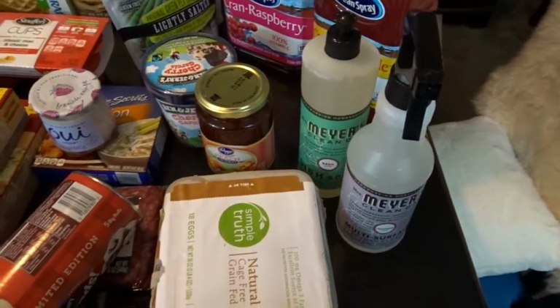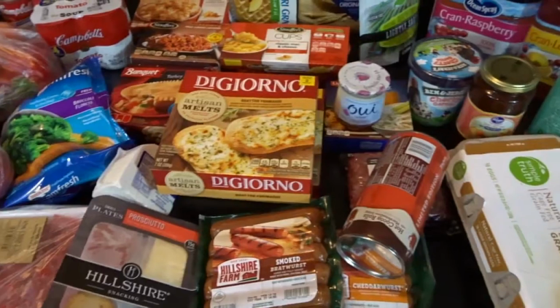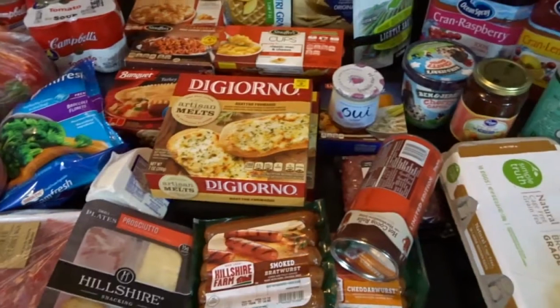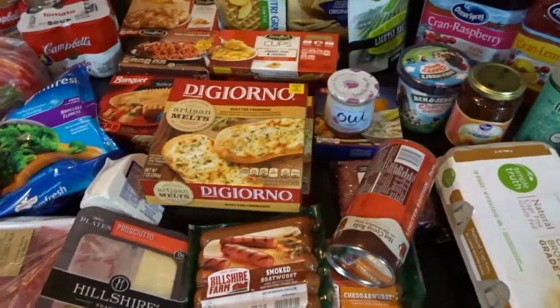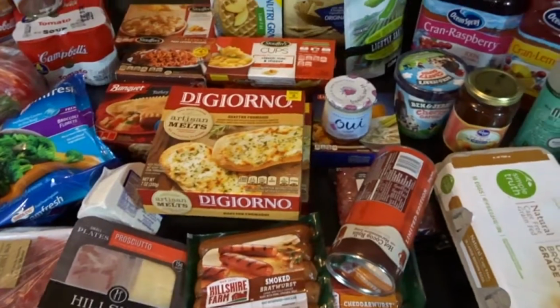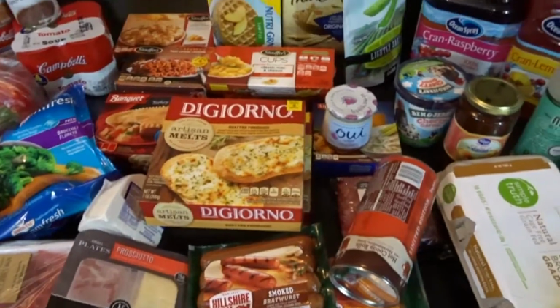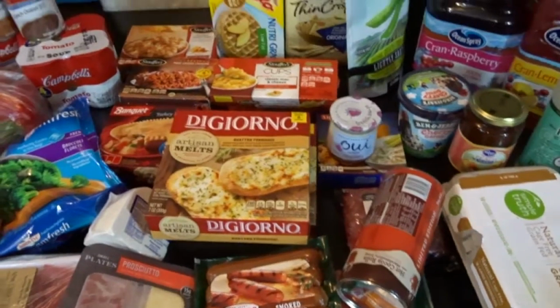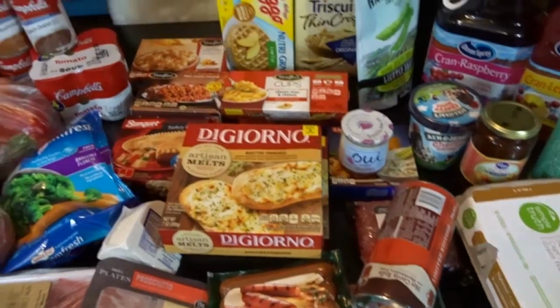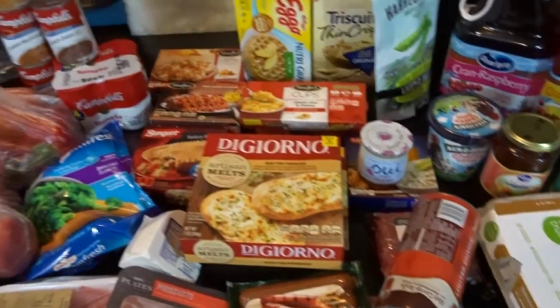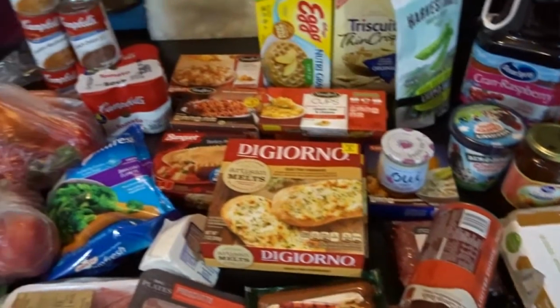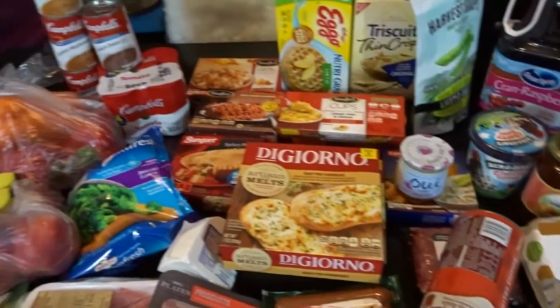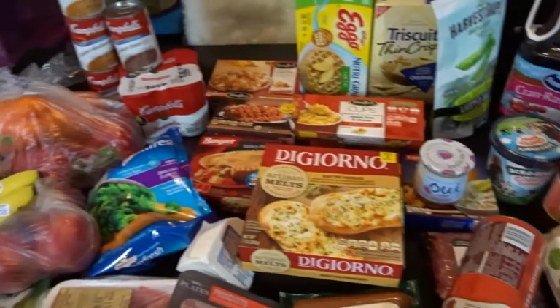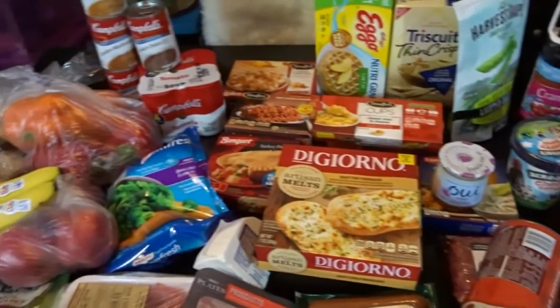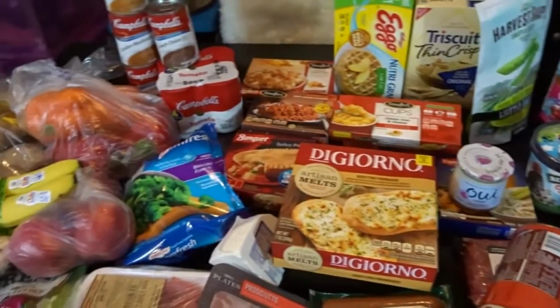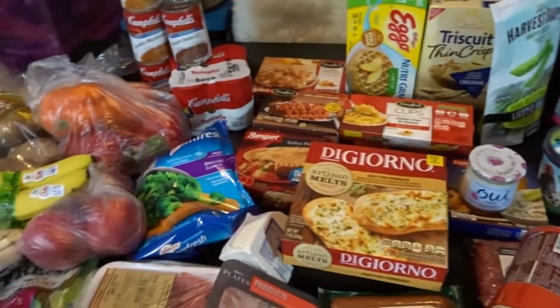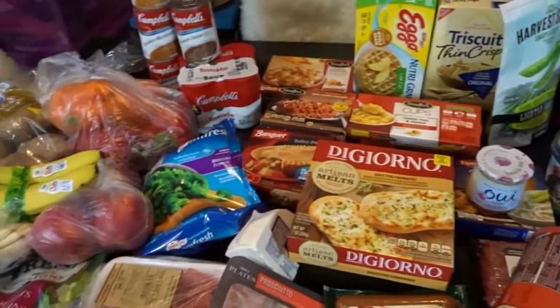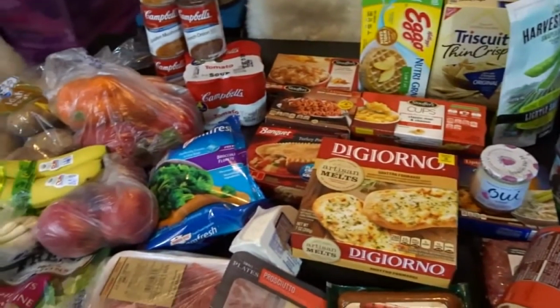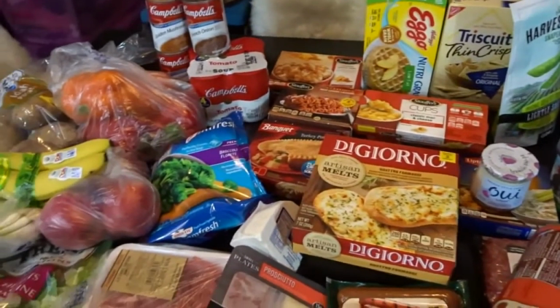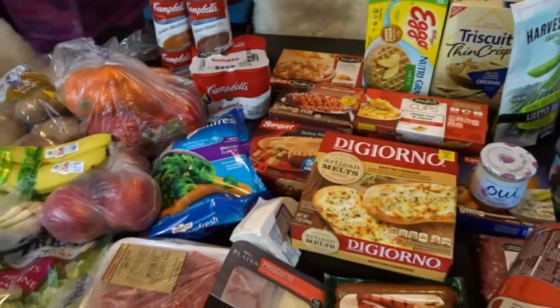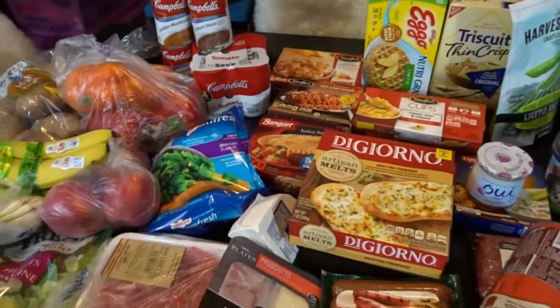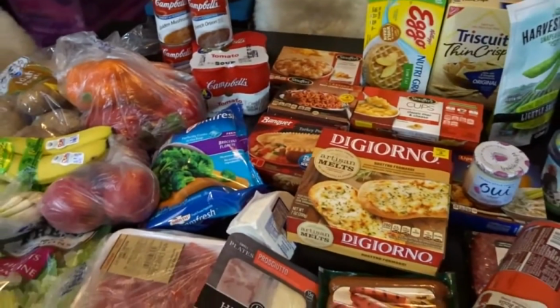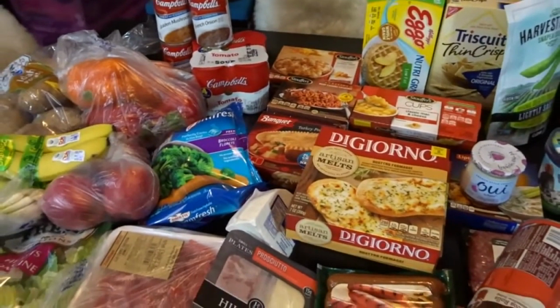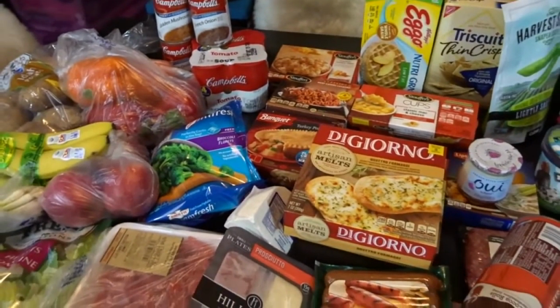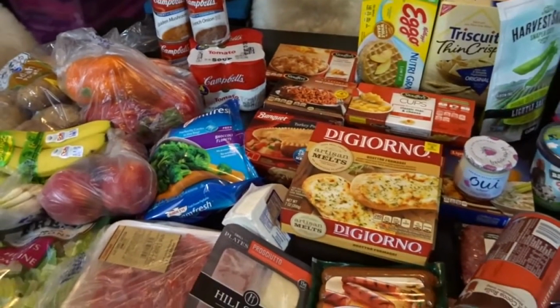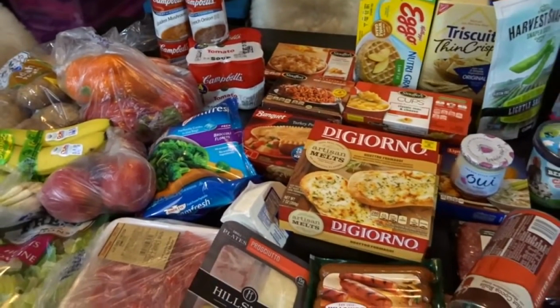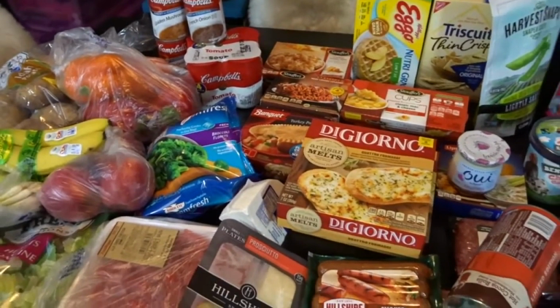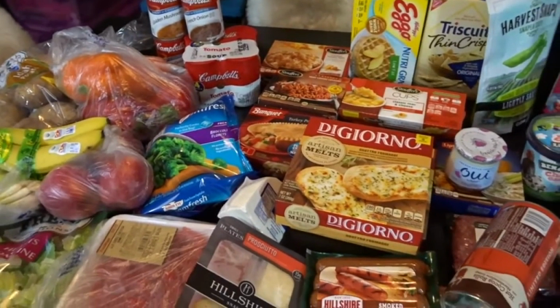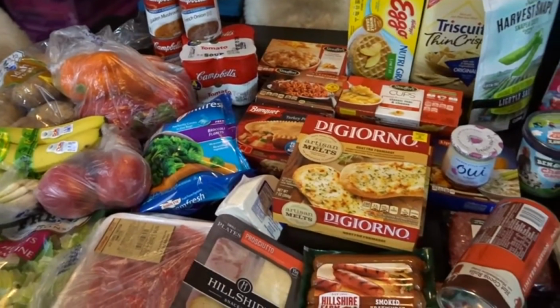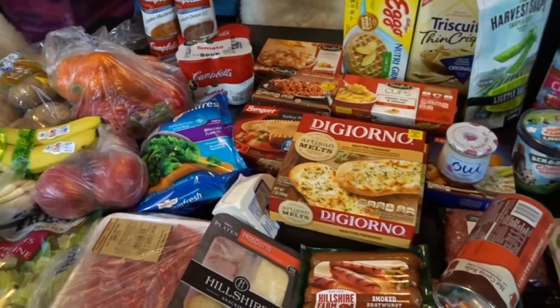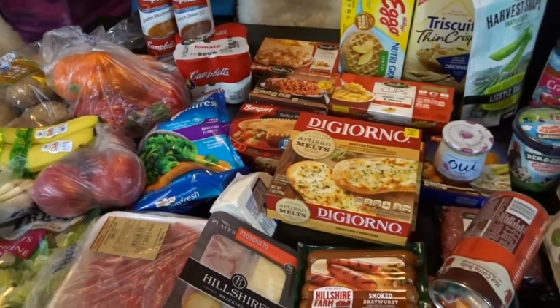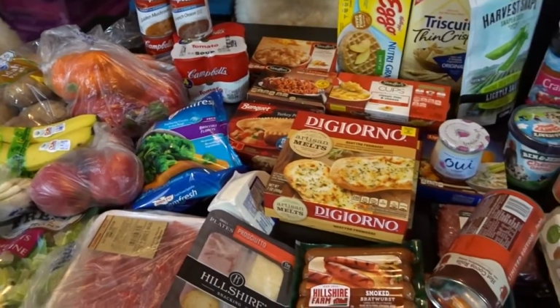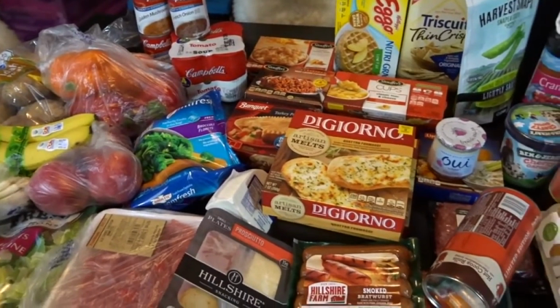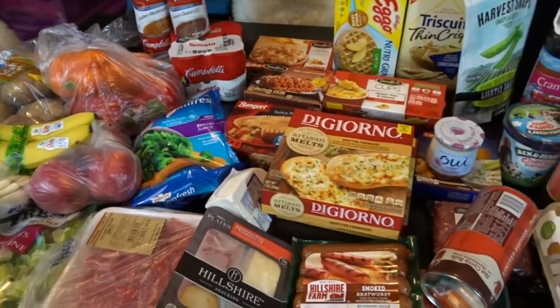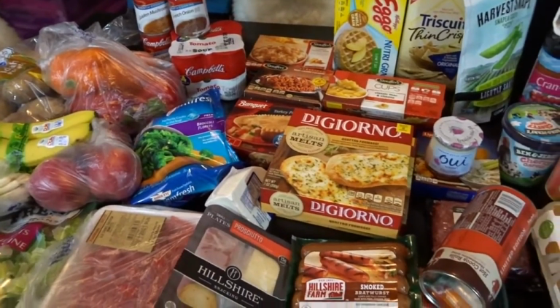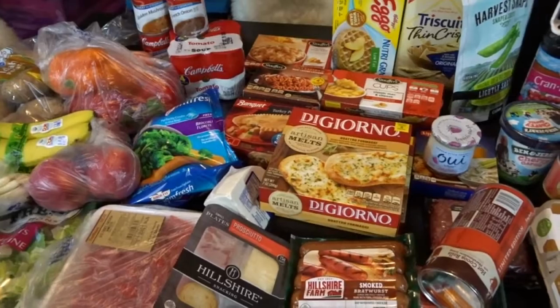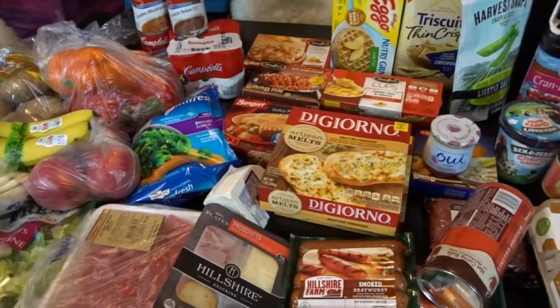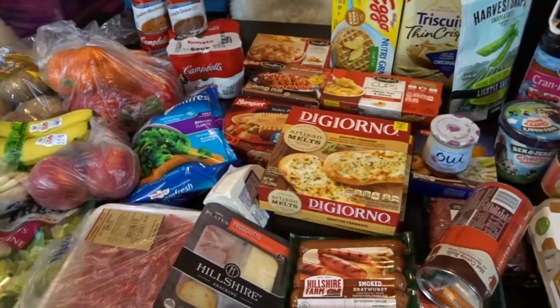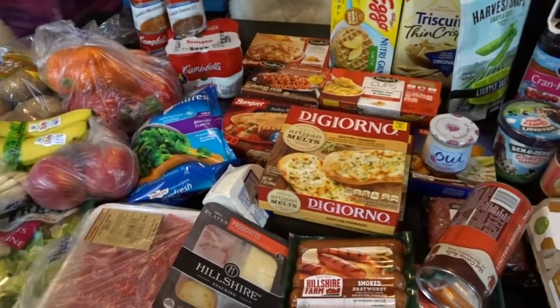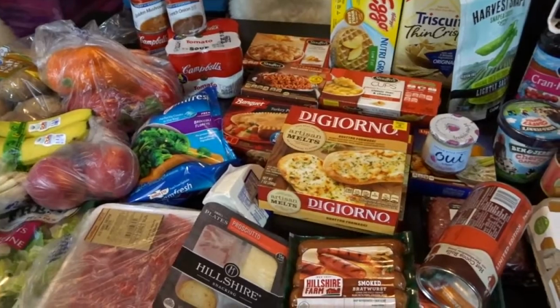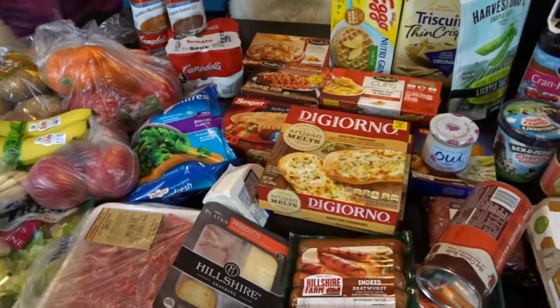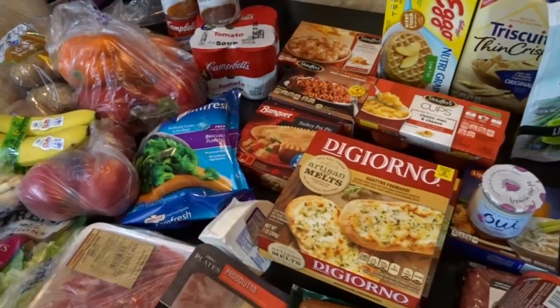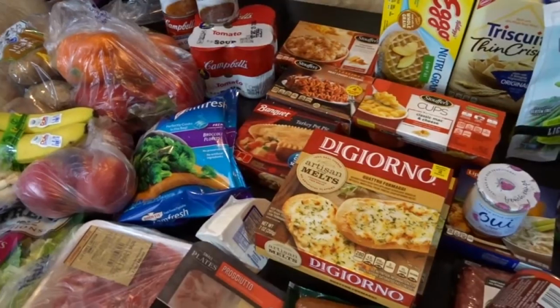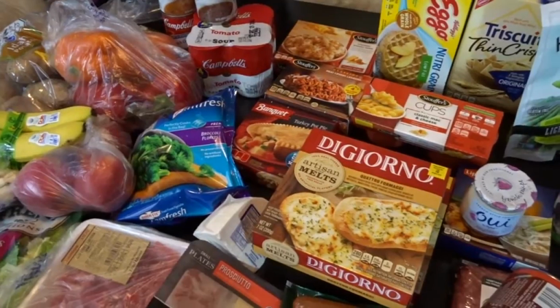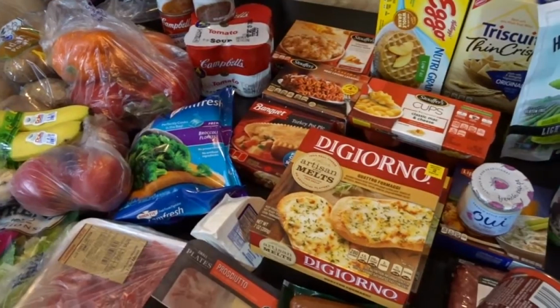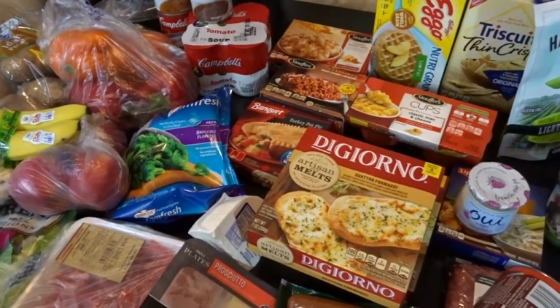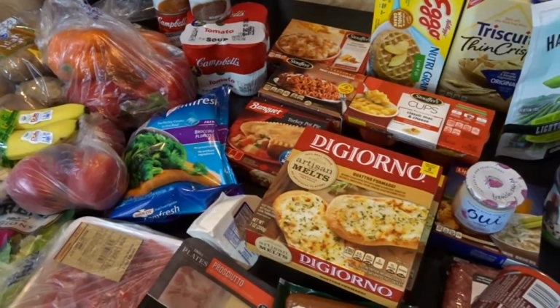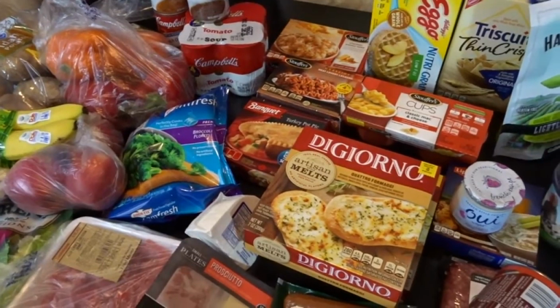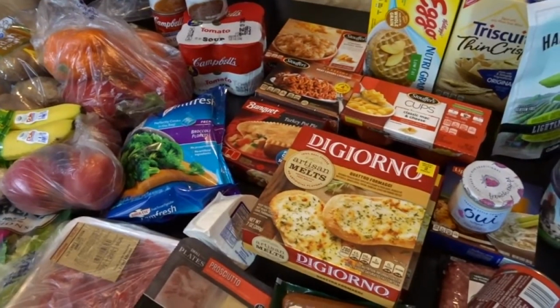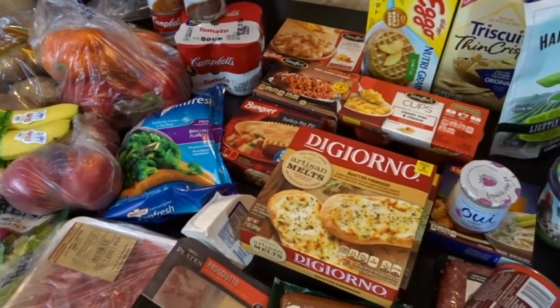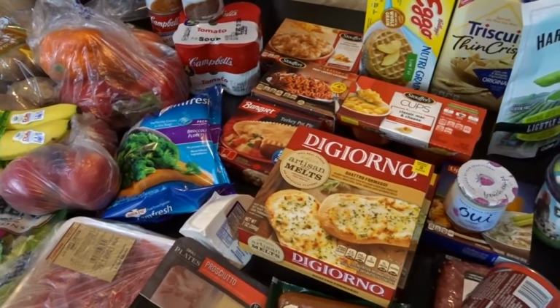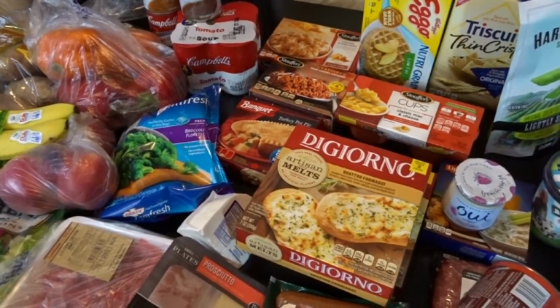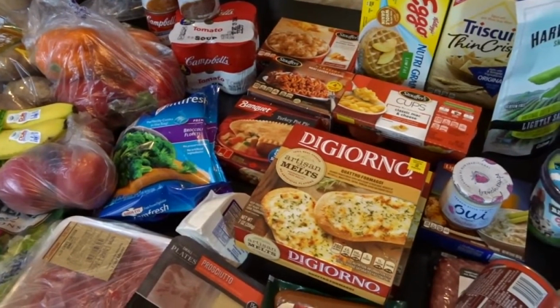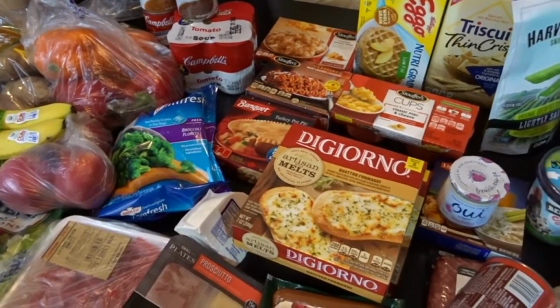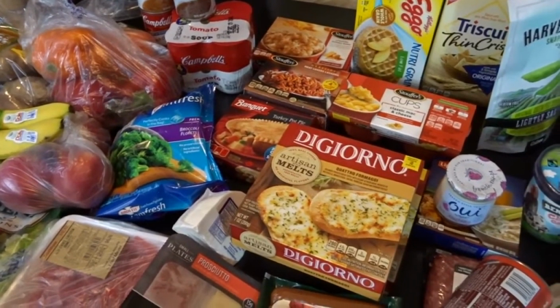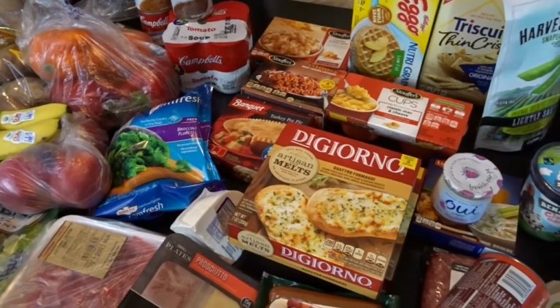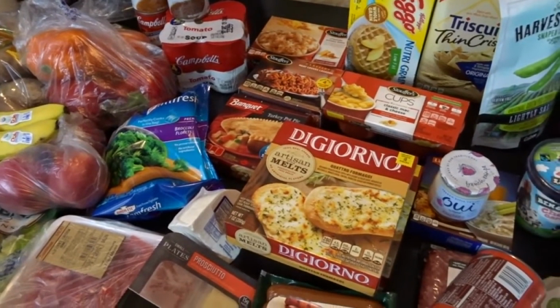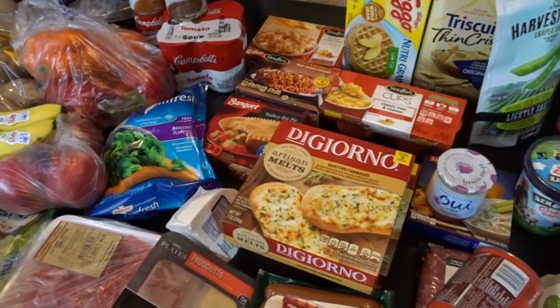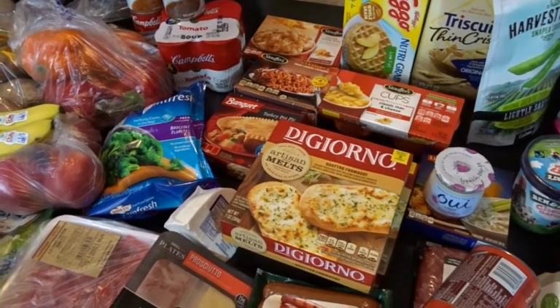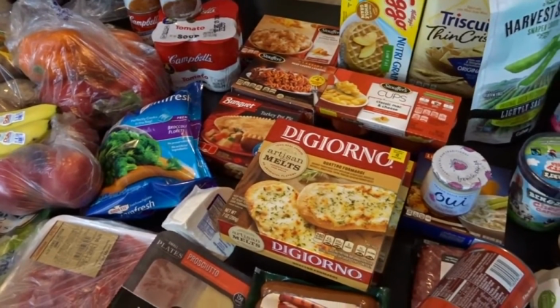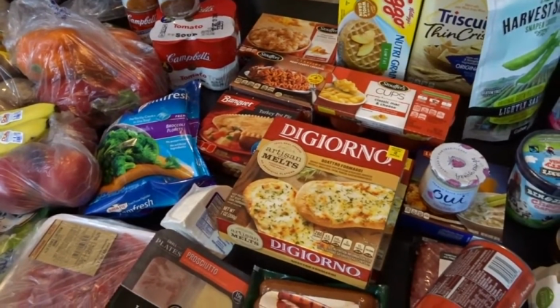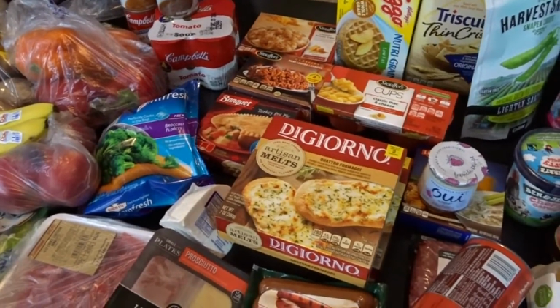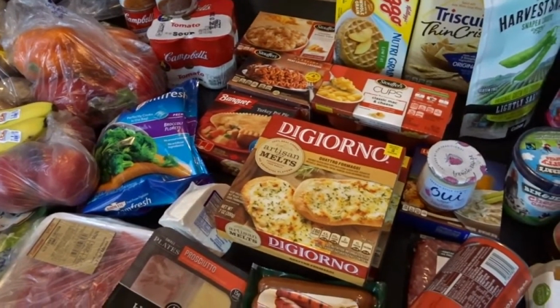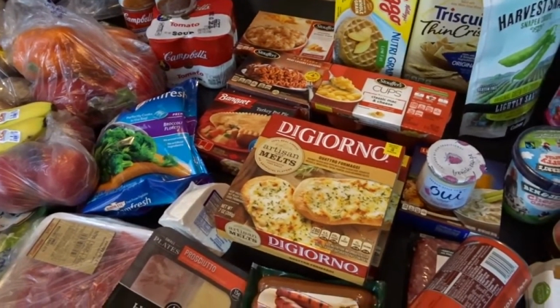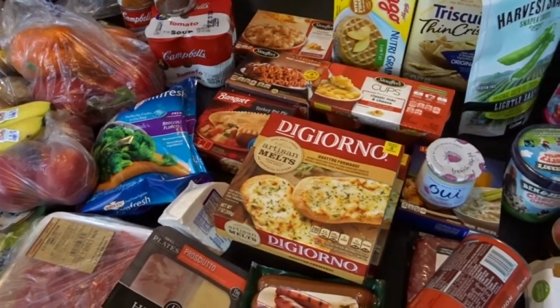So that is my grocery haul for this week. It came in just around $100. And now we'll go ahead and share my weekly meal plan.